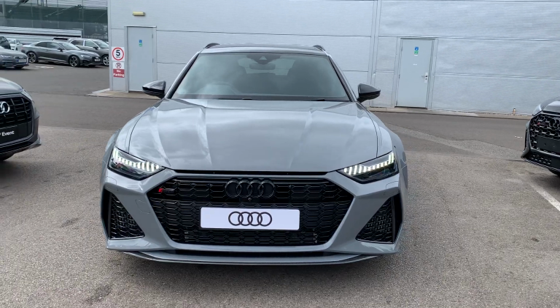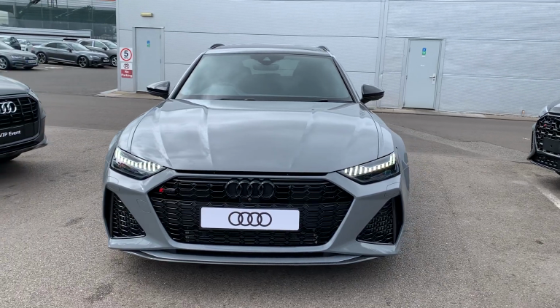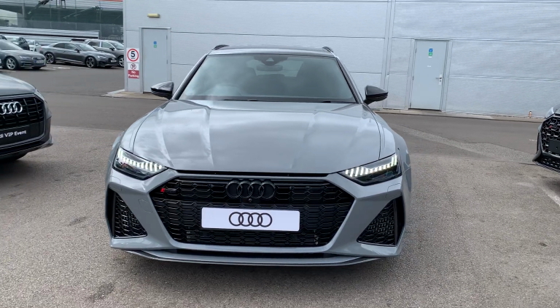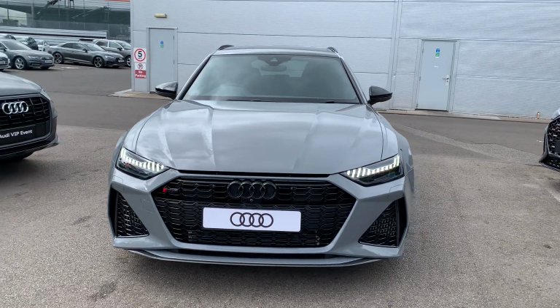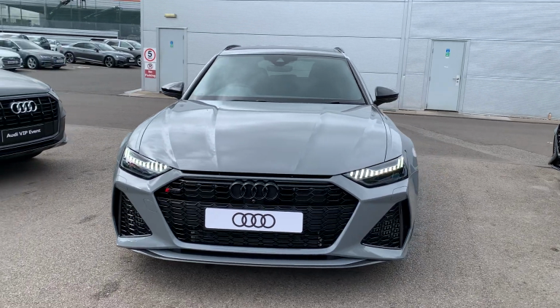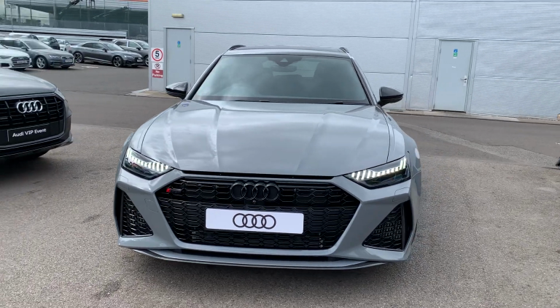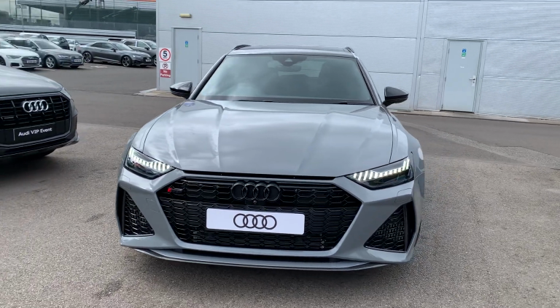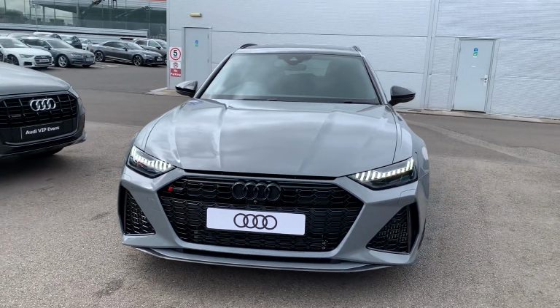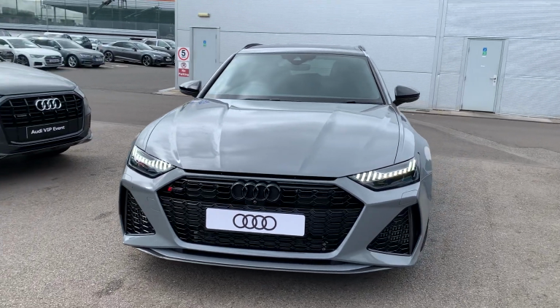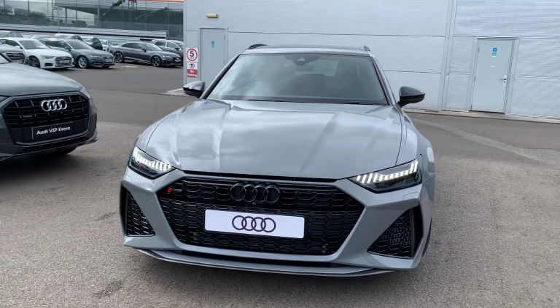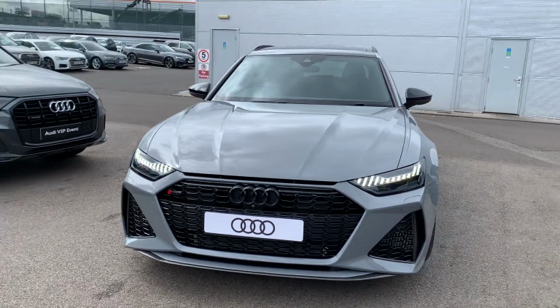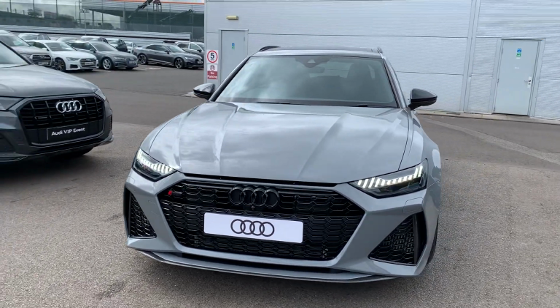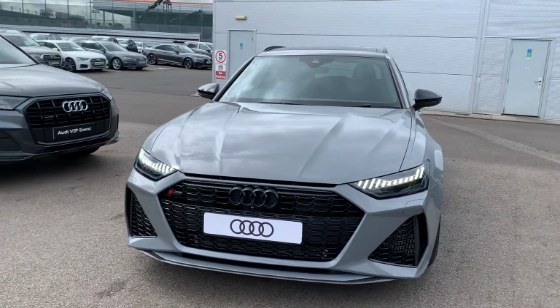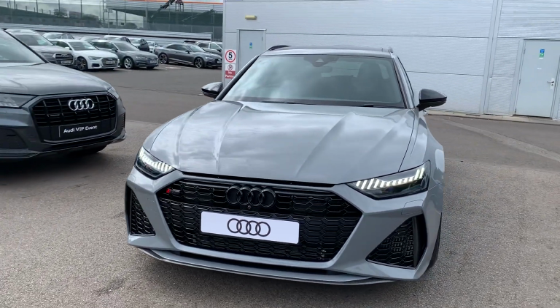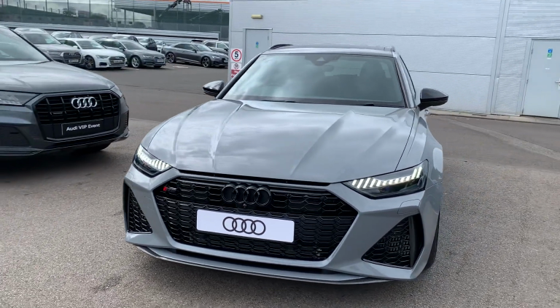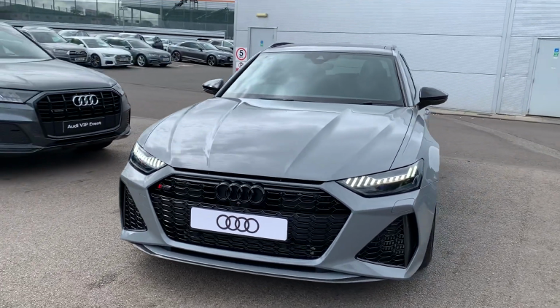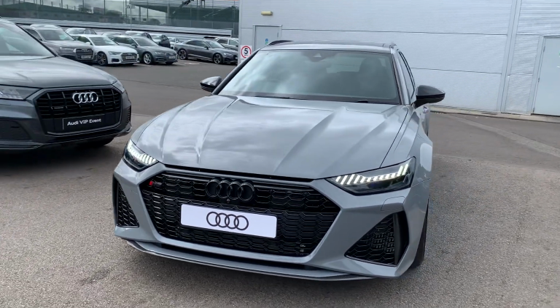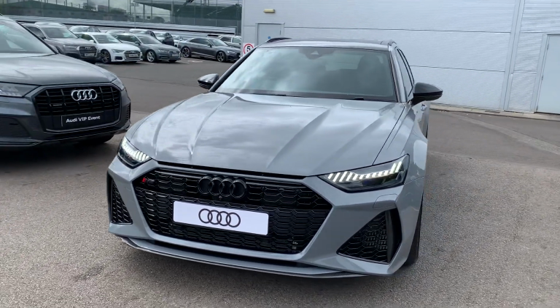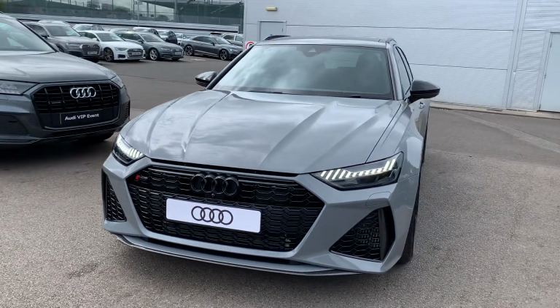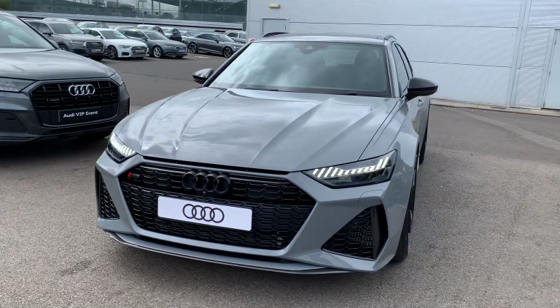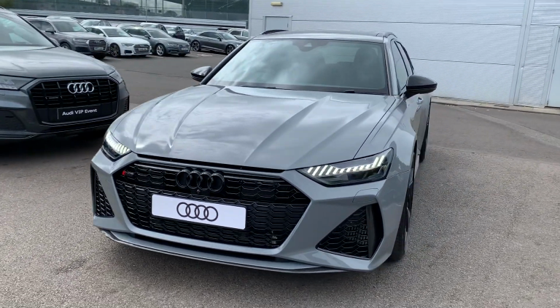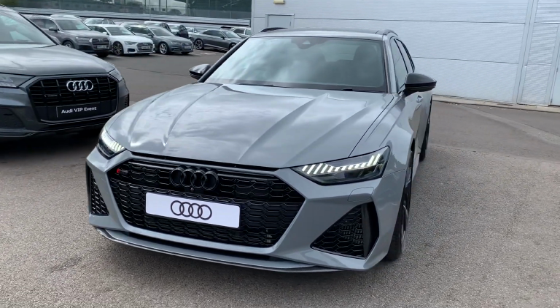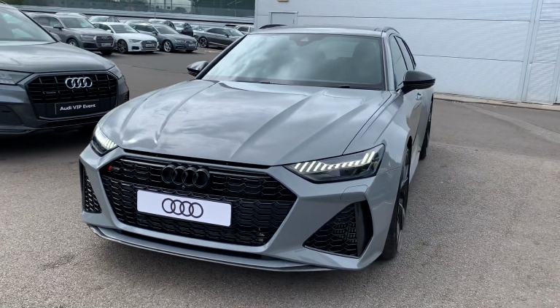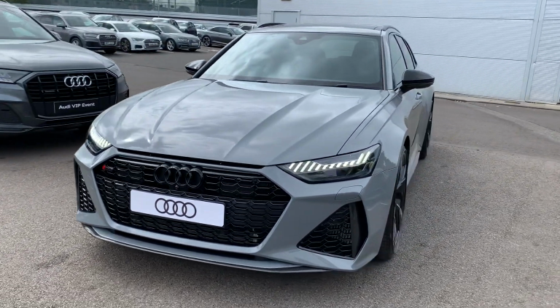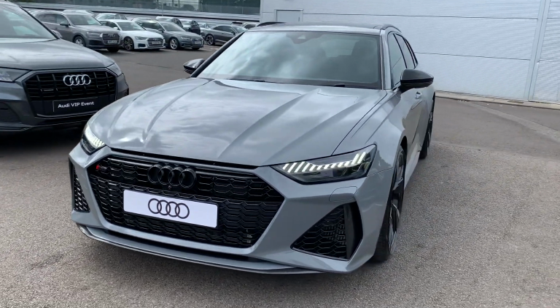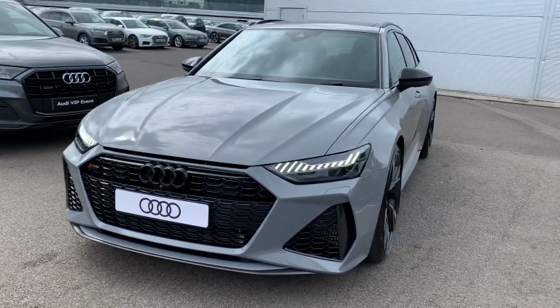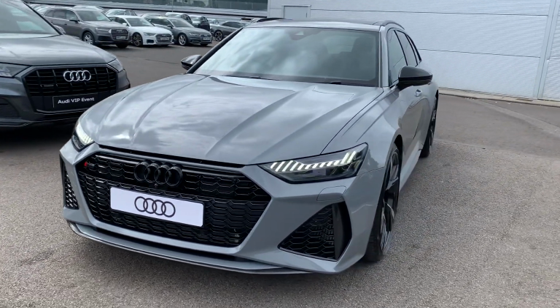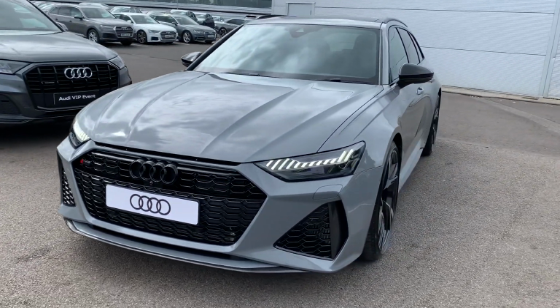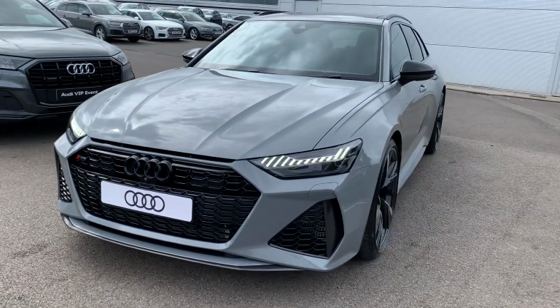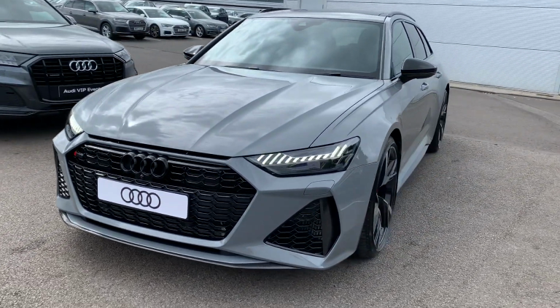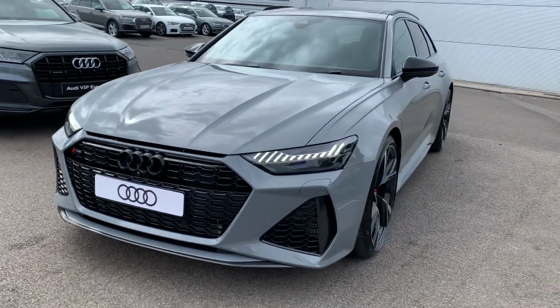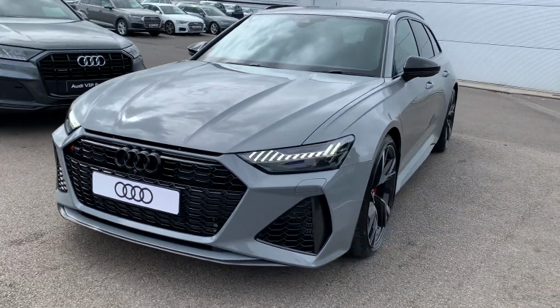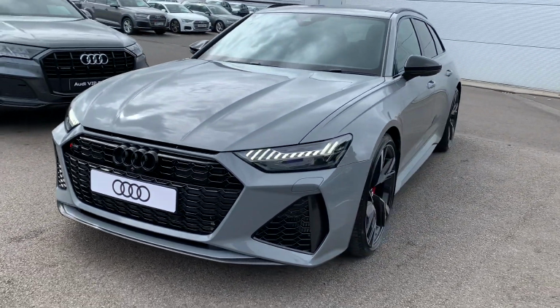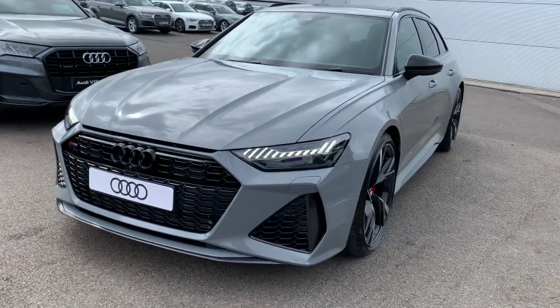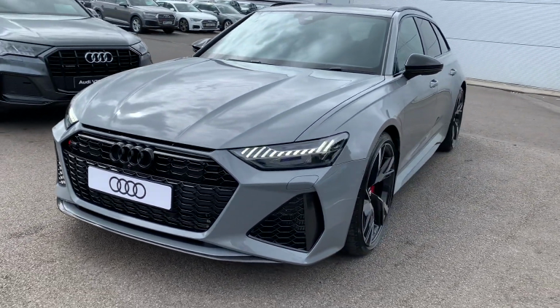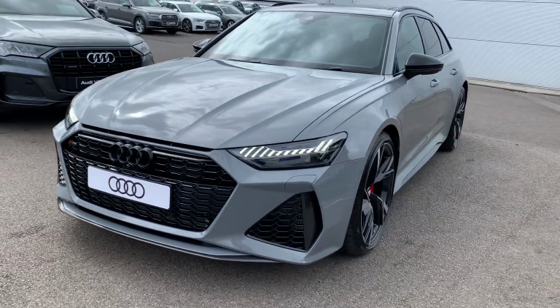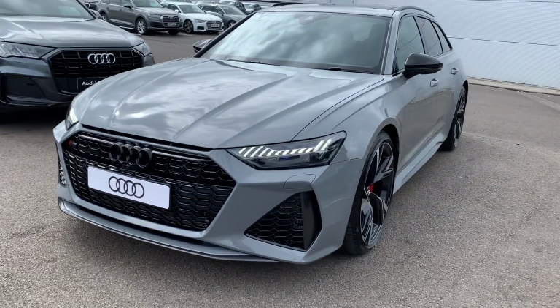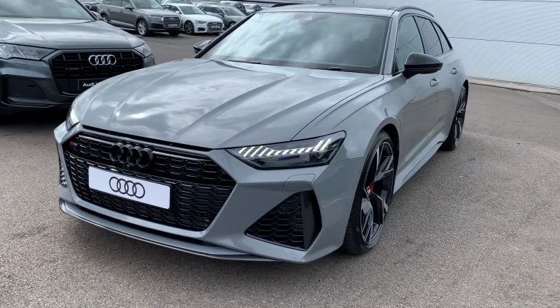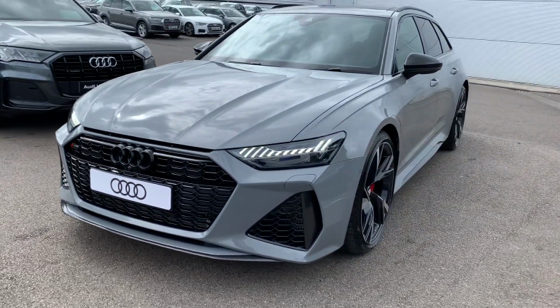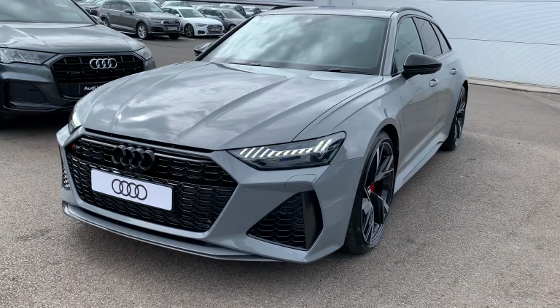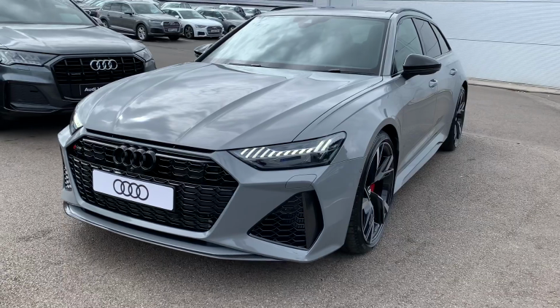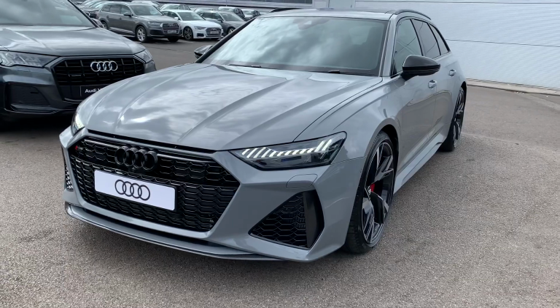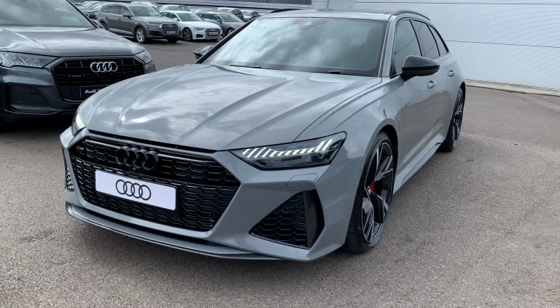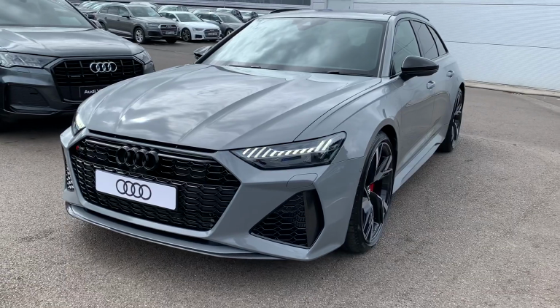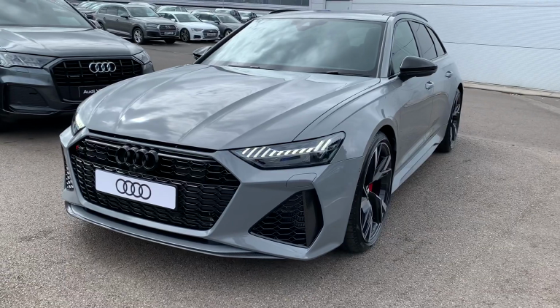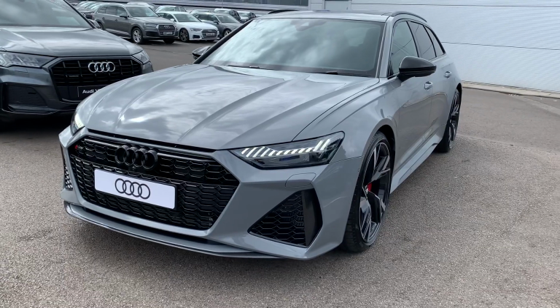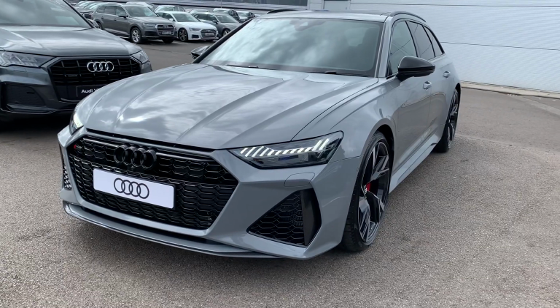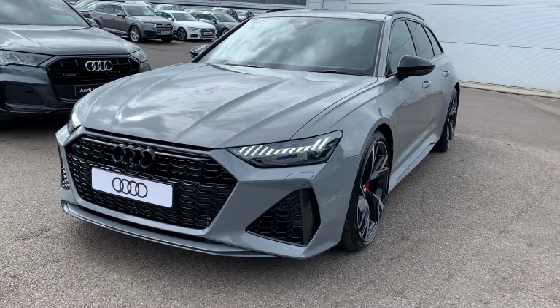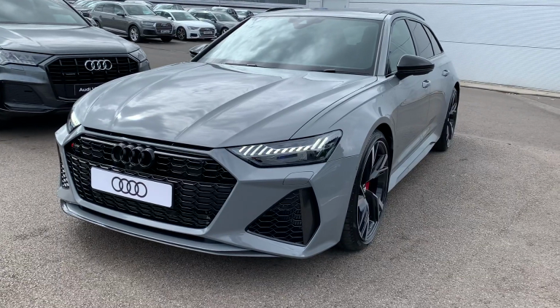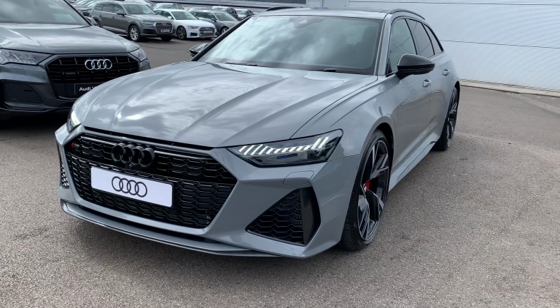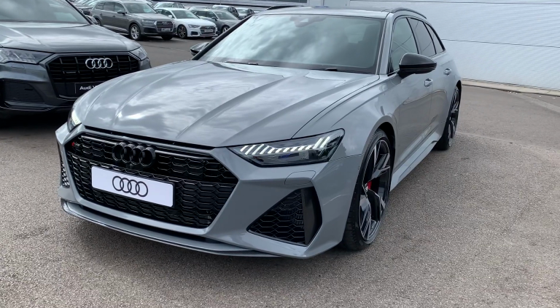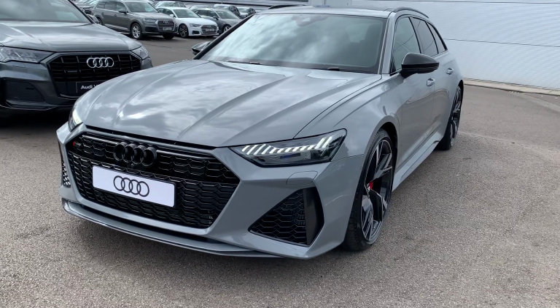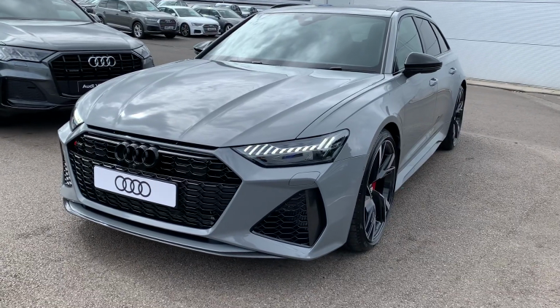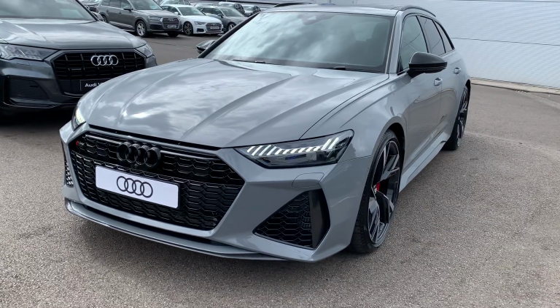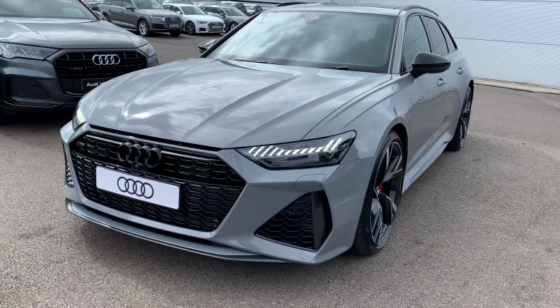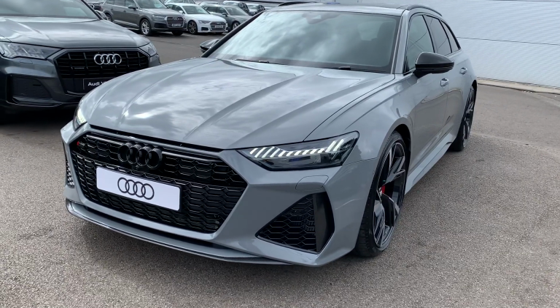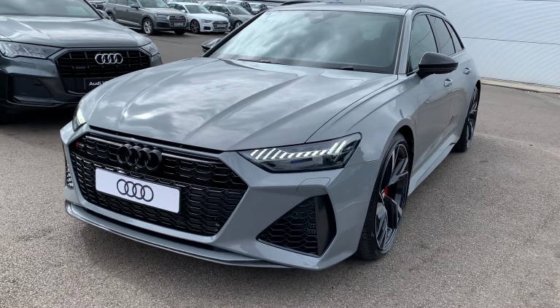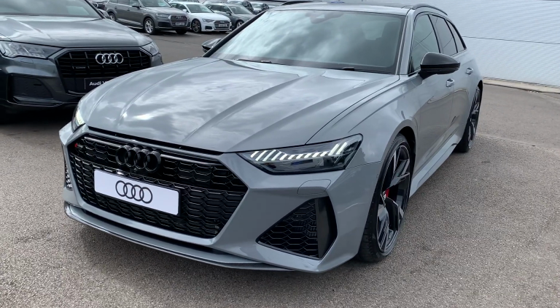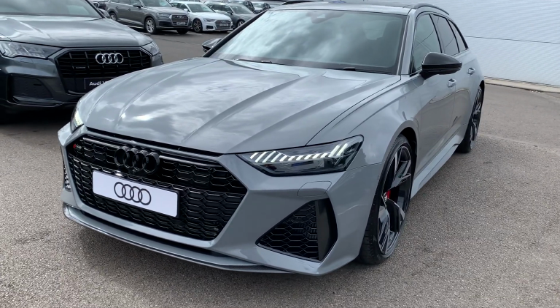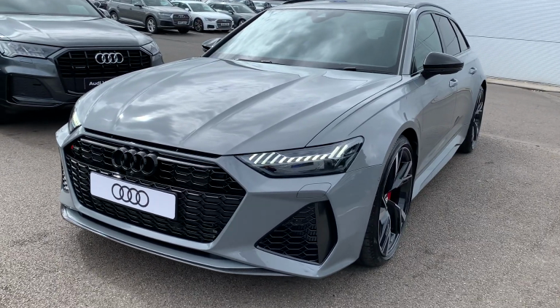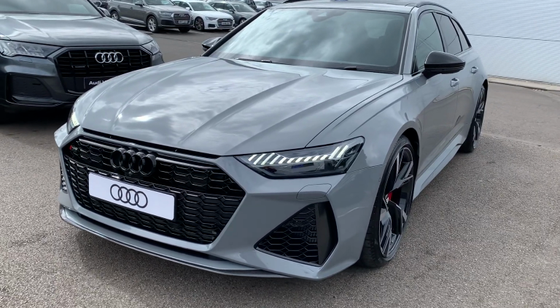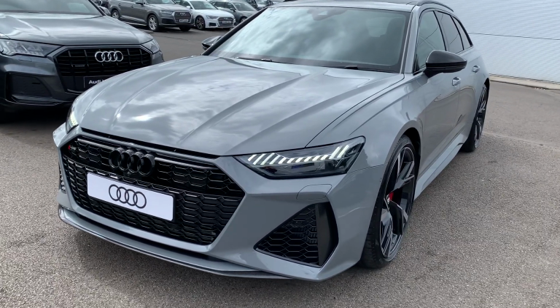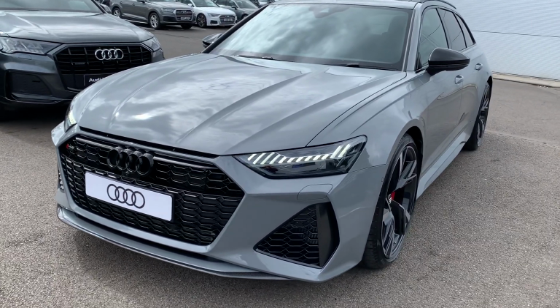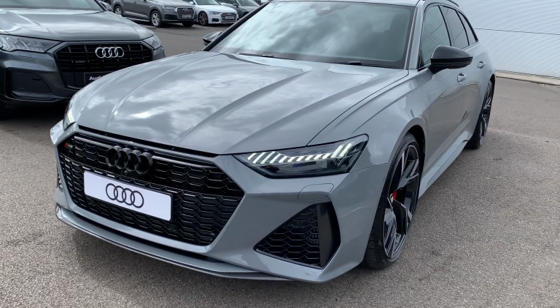Hello and welcome to Crewe Audi. Today we have the Audi RS6 Avant Carbon Black finished in Nardo Grey.